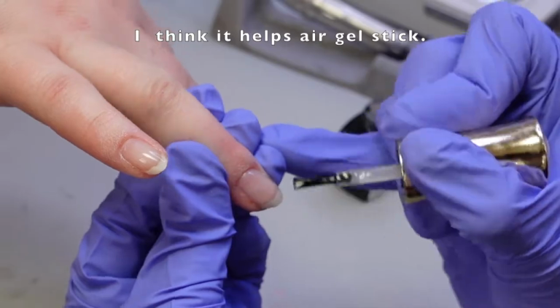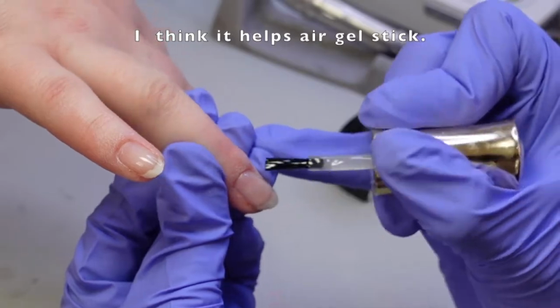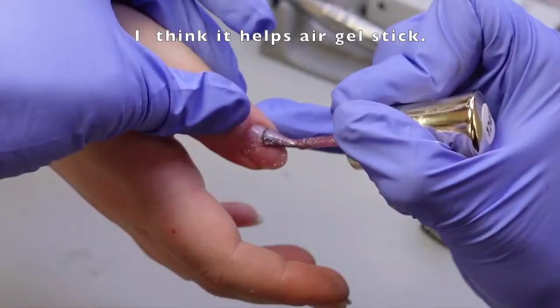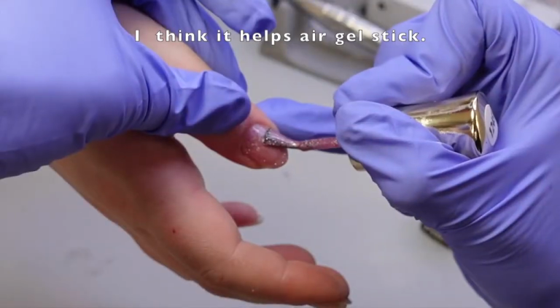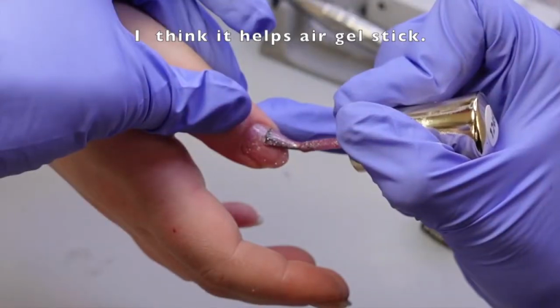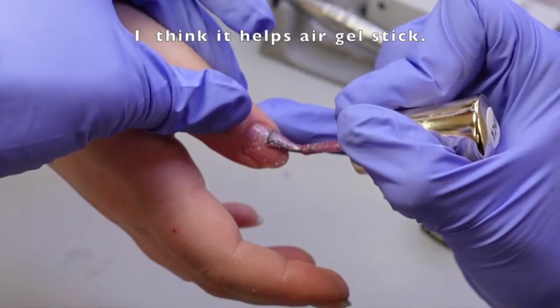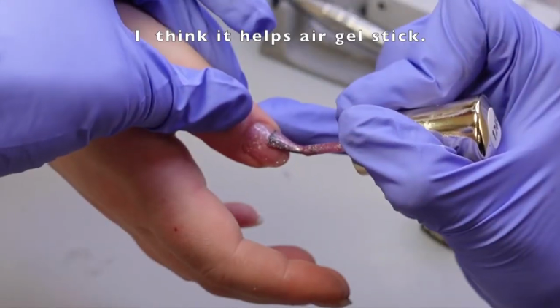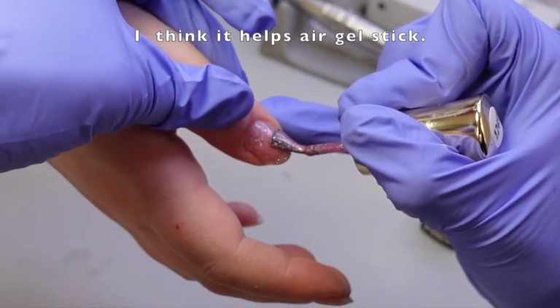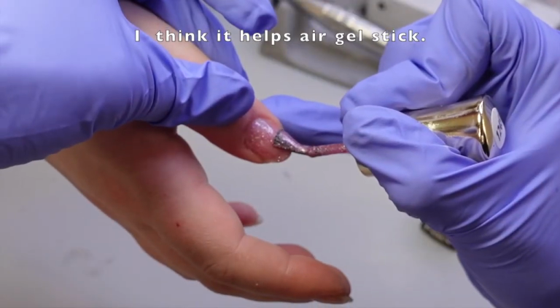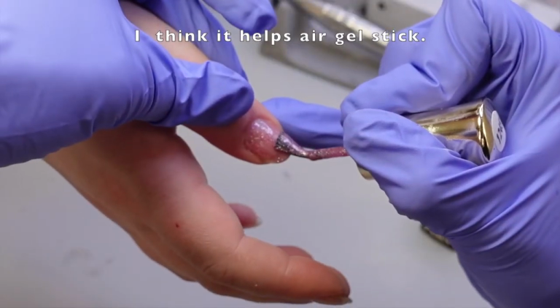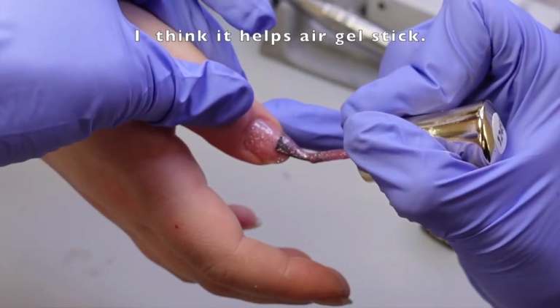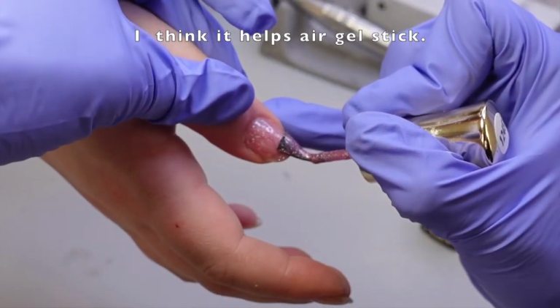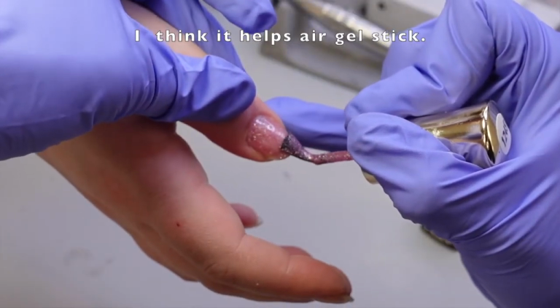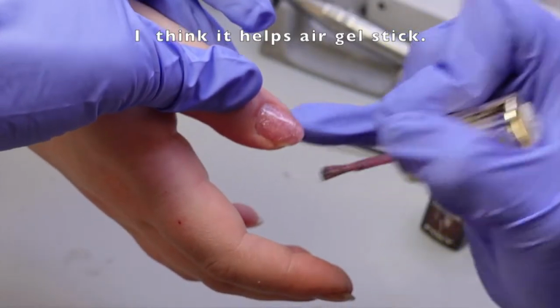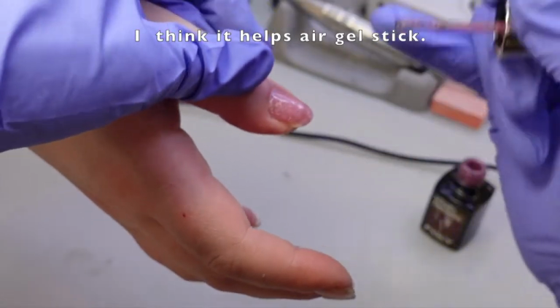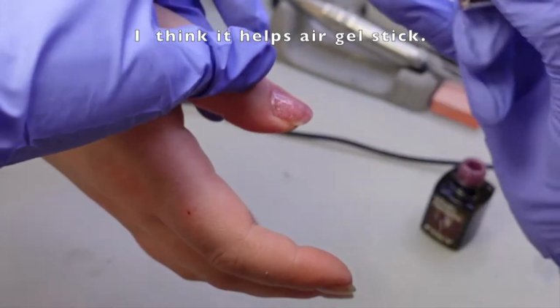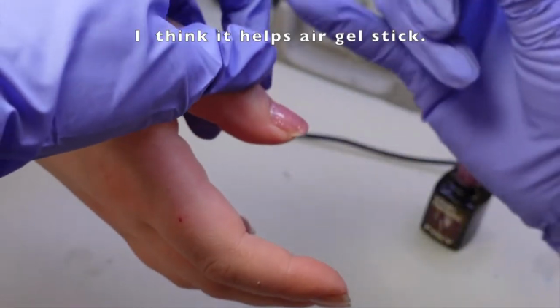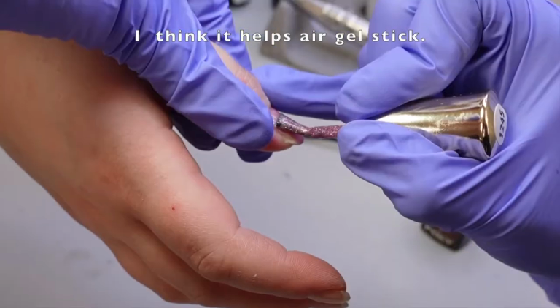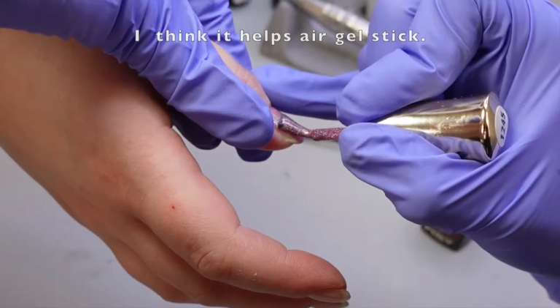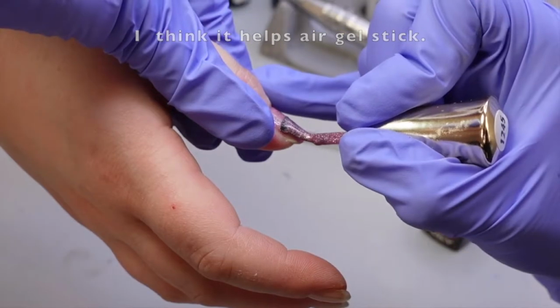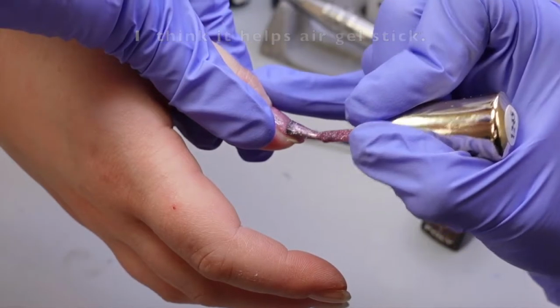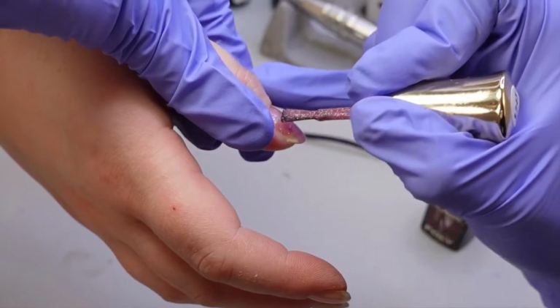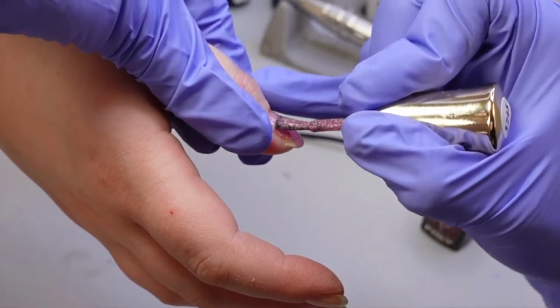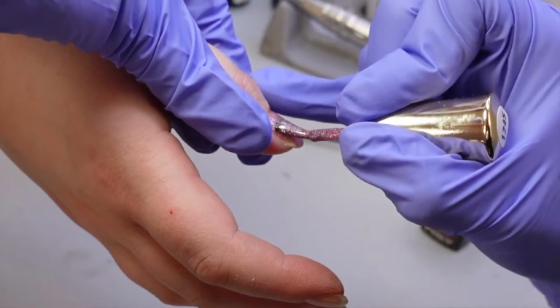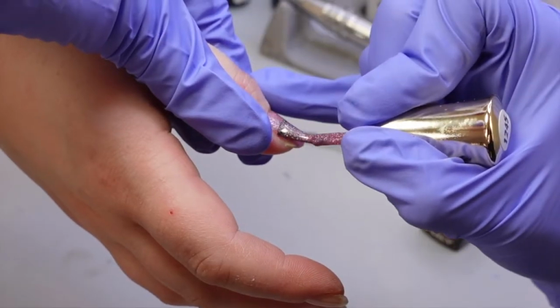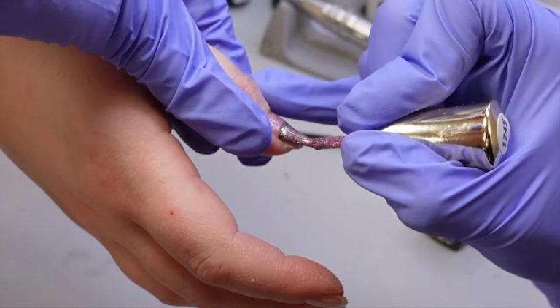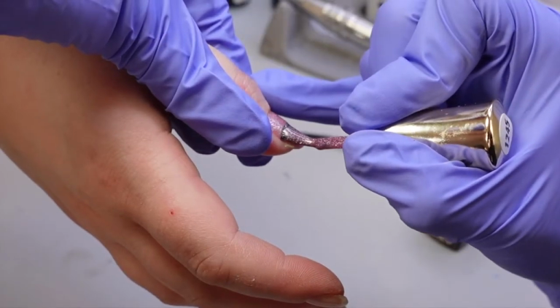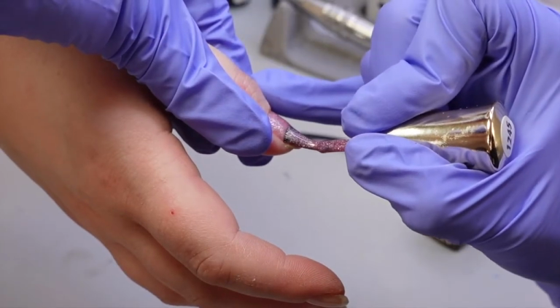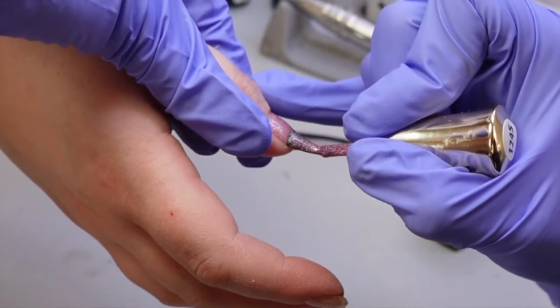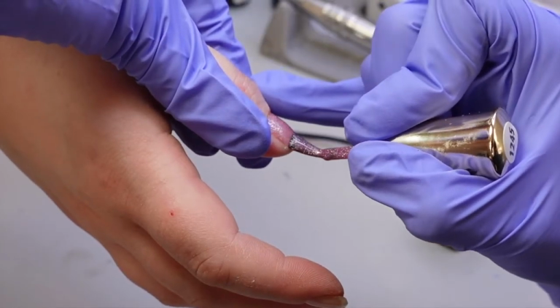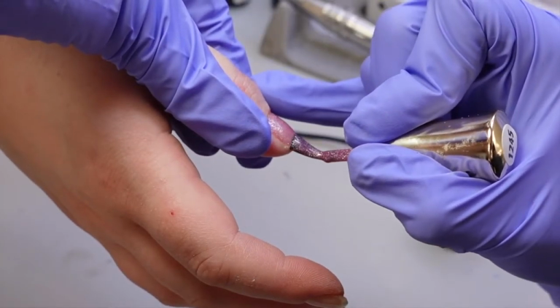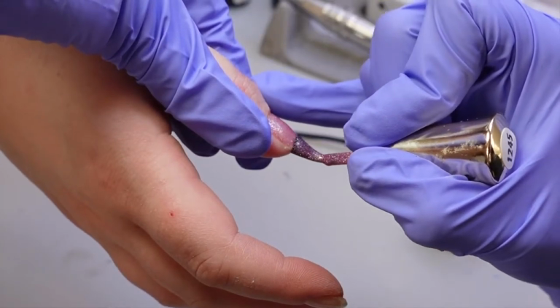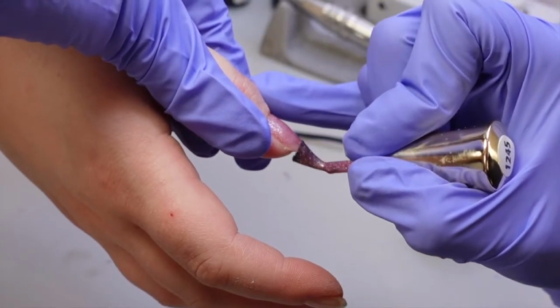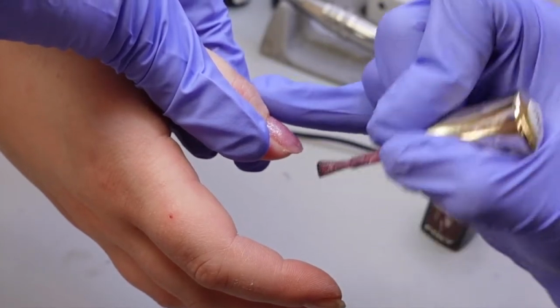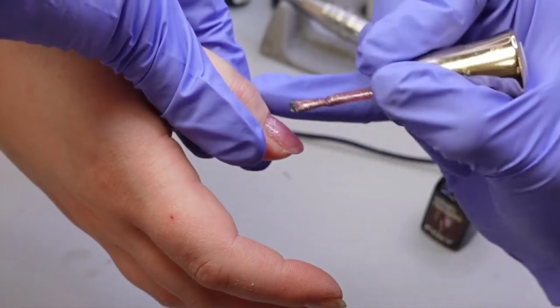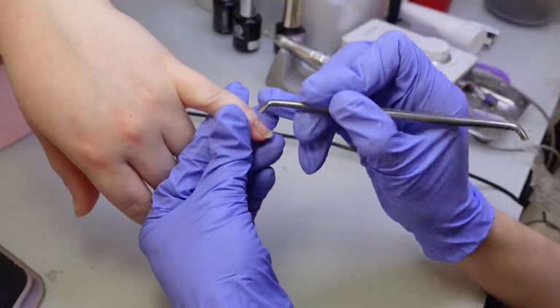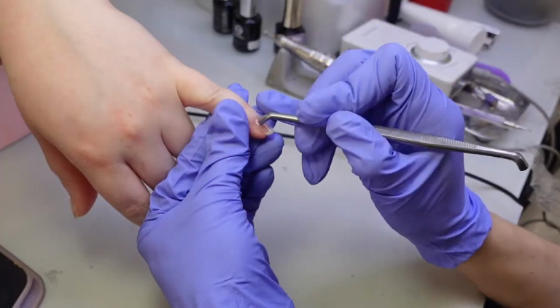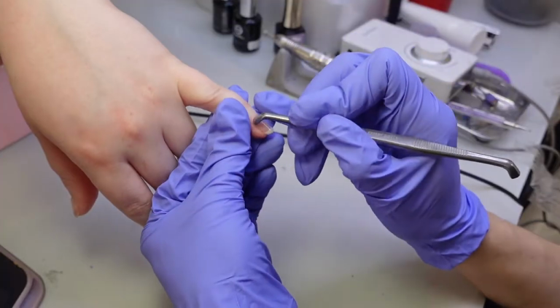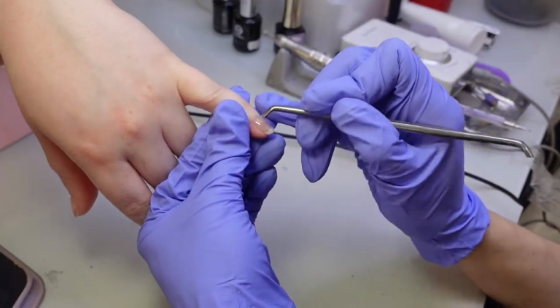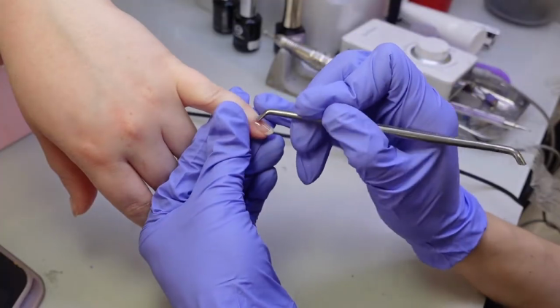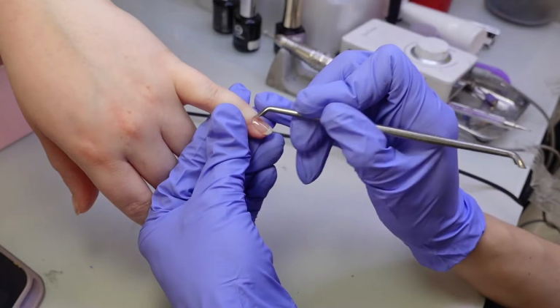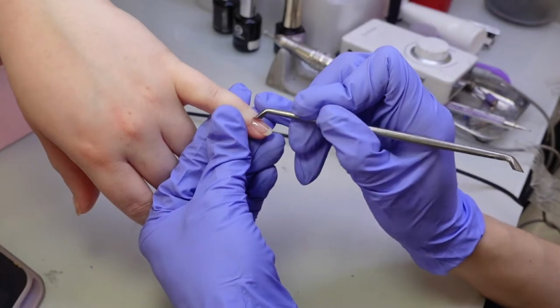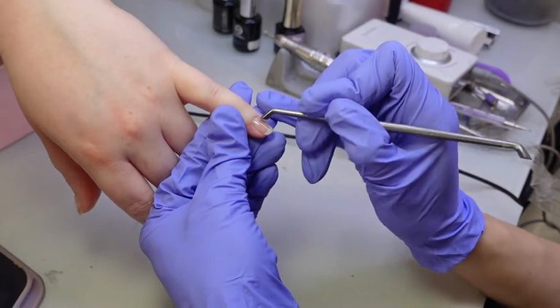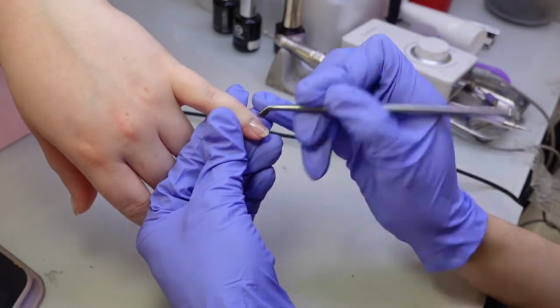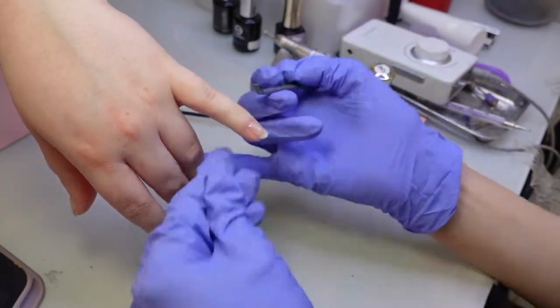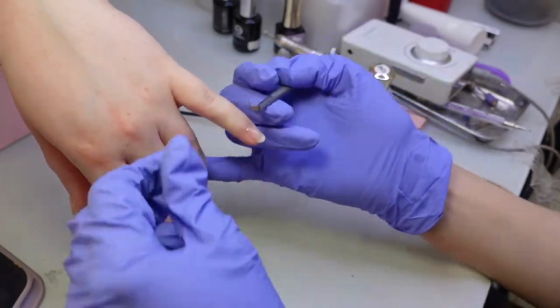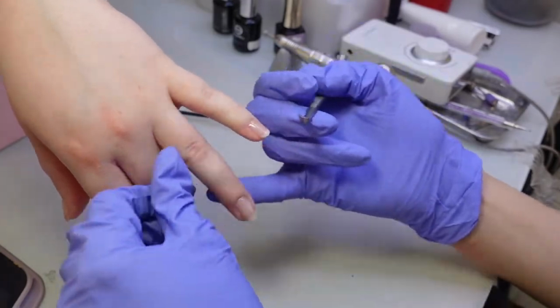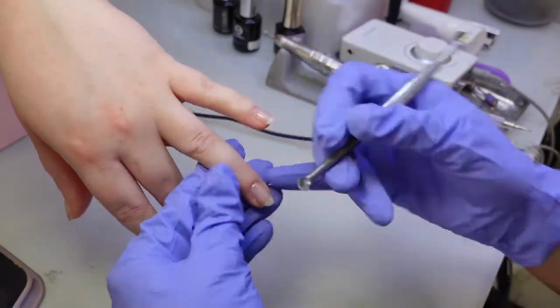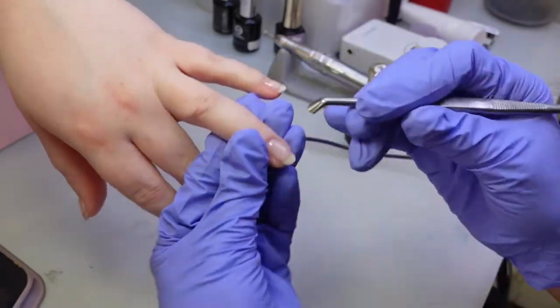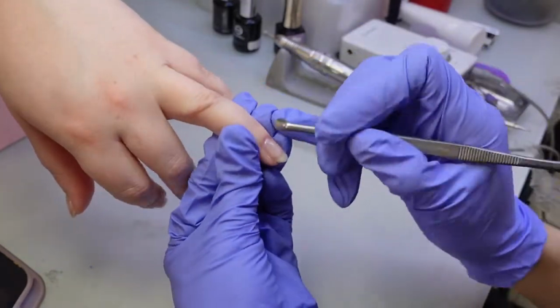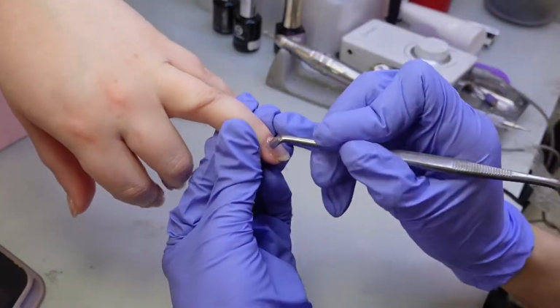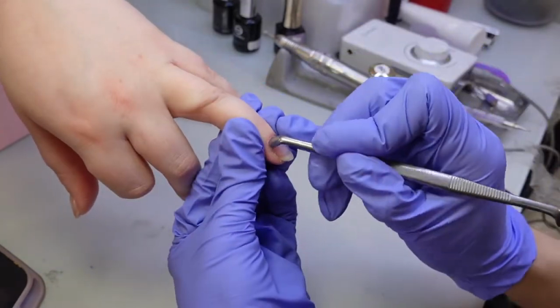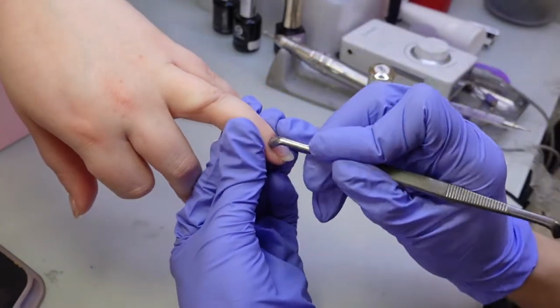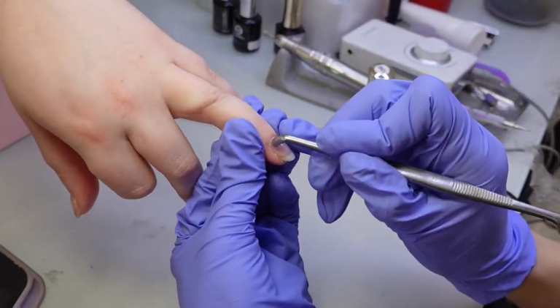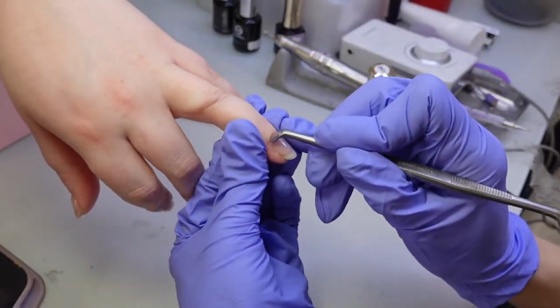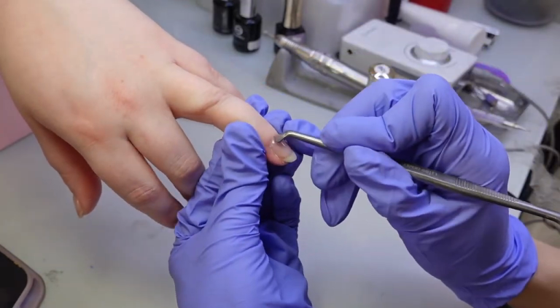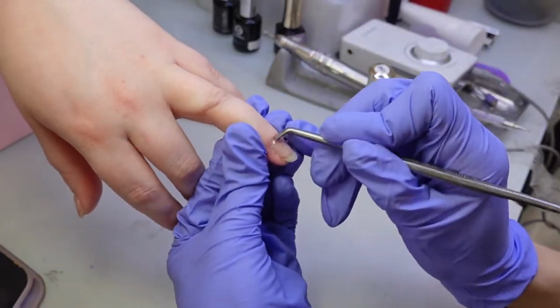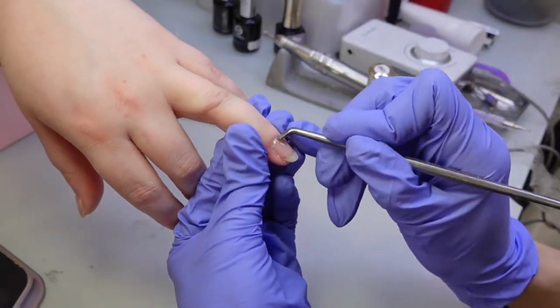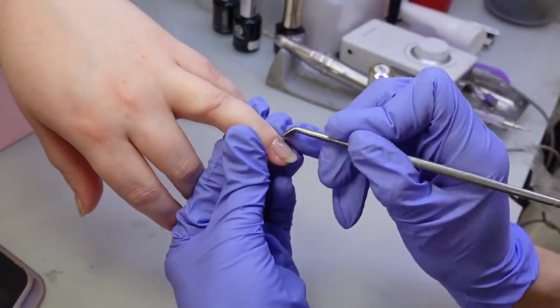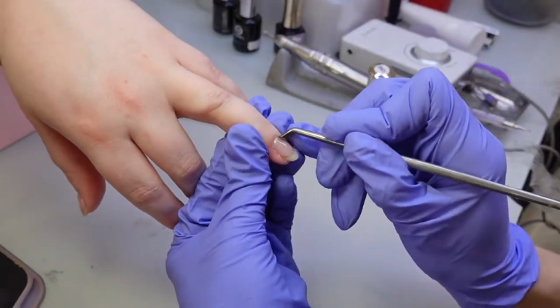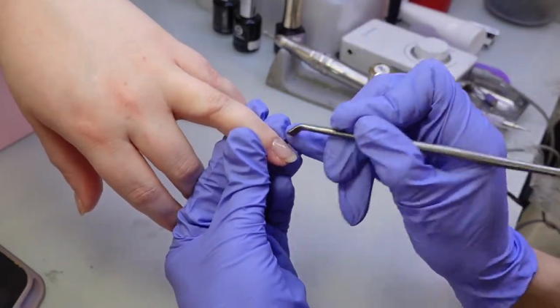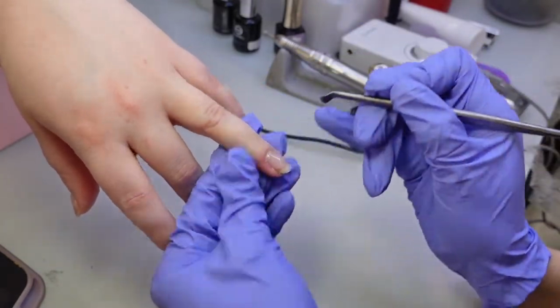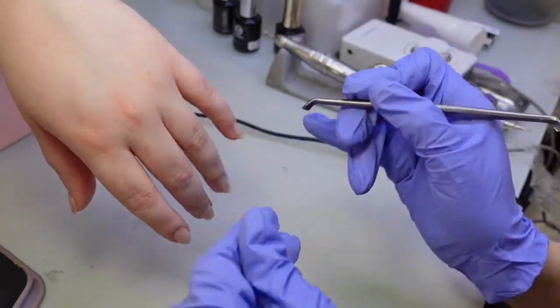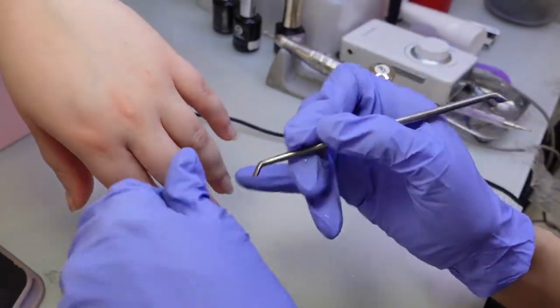On this side of the nails I'm doing a flash gel, then I'm doing an iridescent purple chrome on top. It looks way cooler in life, but I tried to capture it as best as I could.